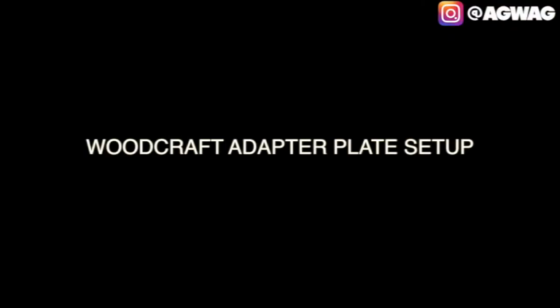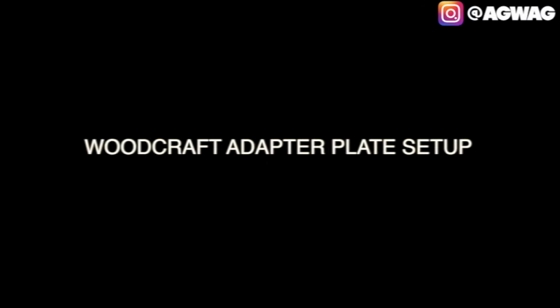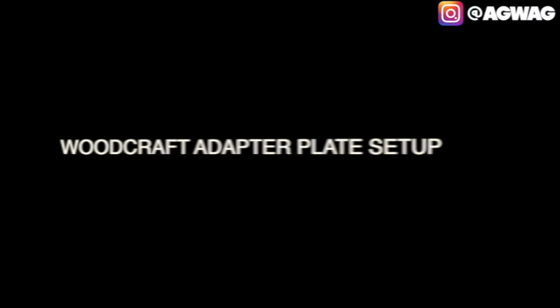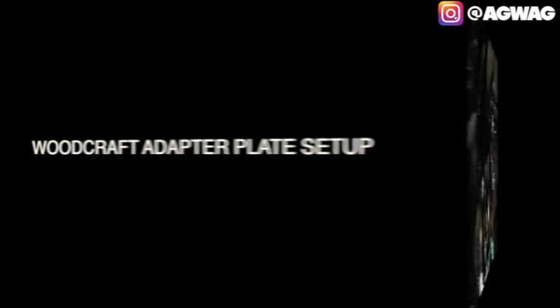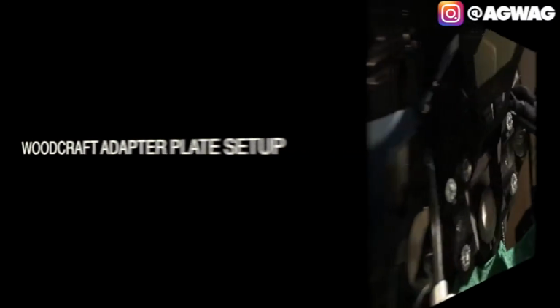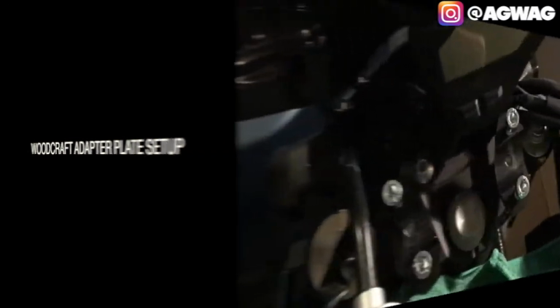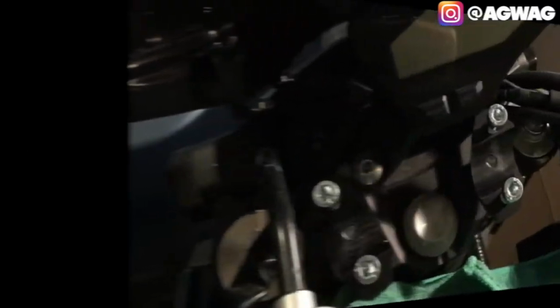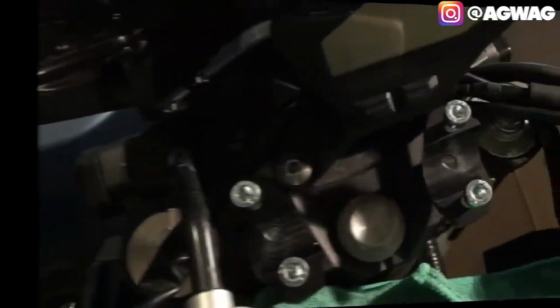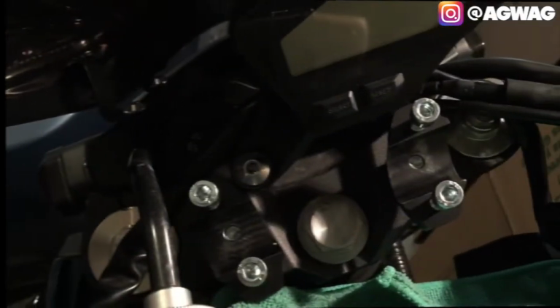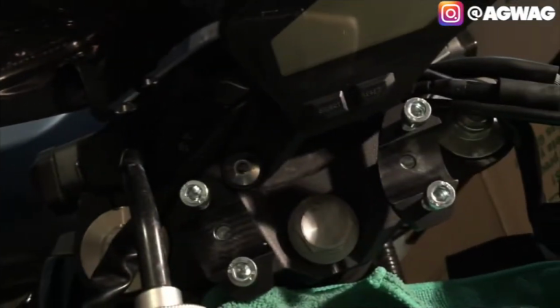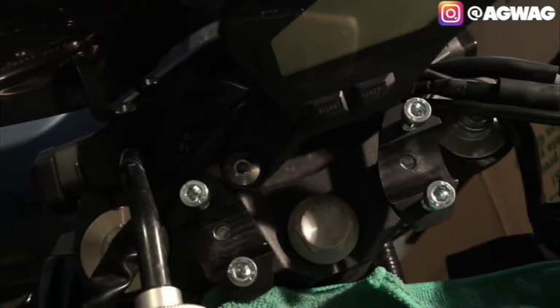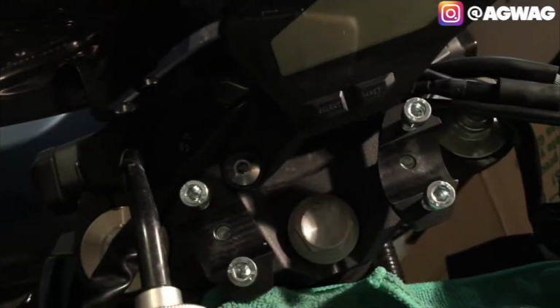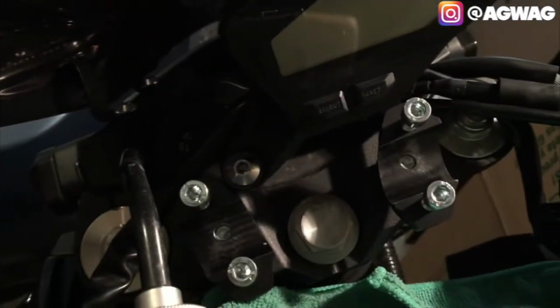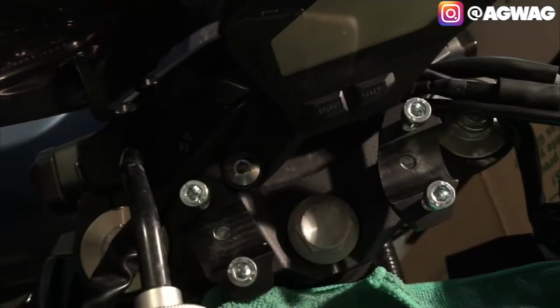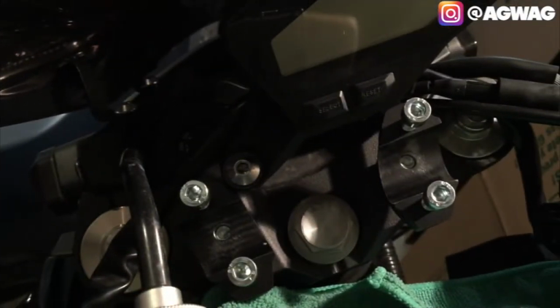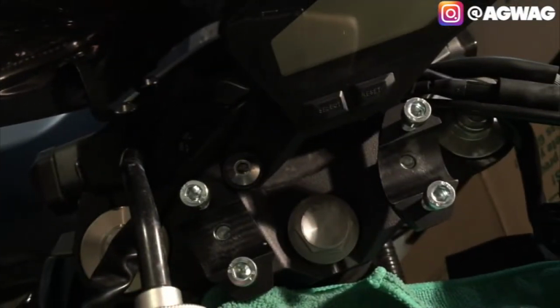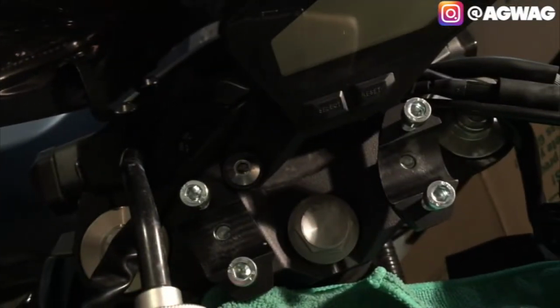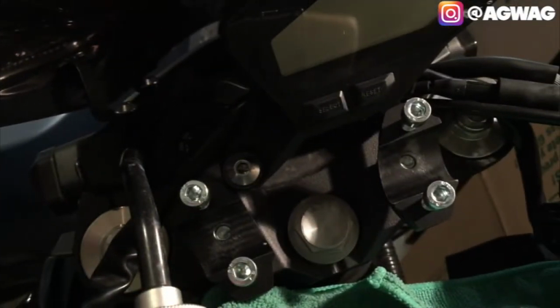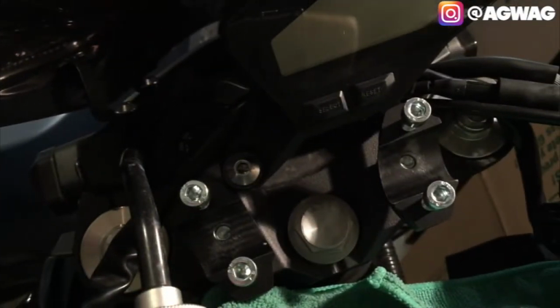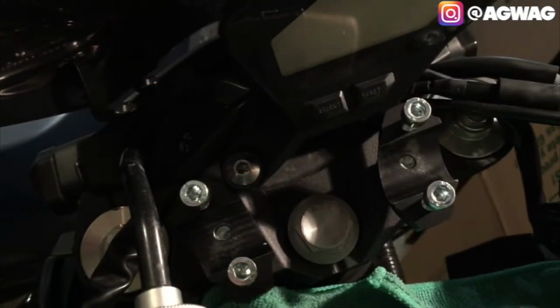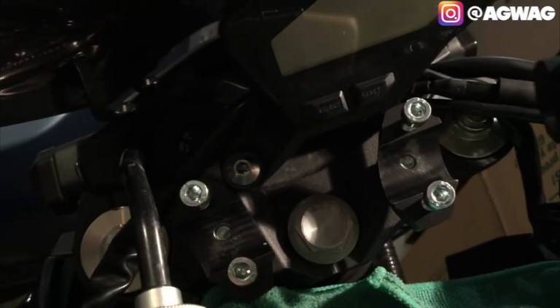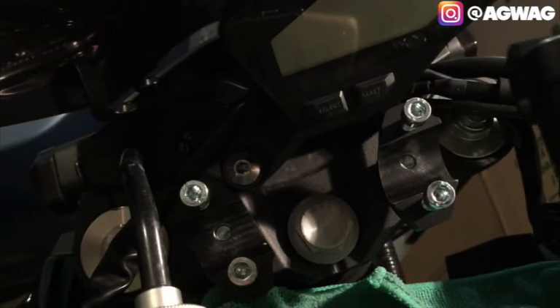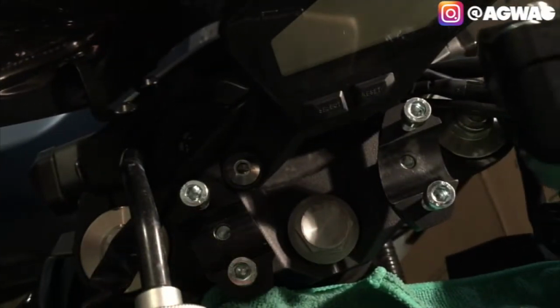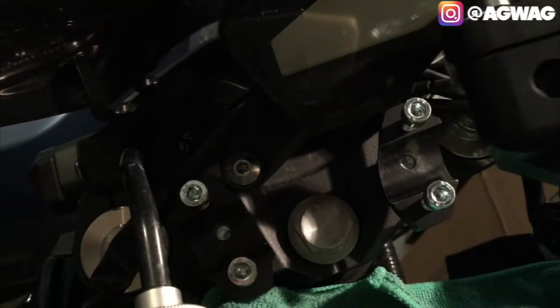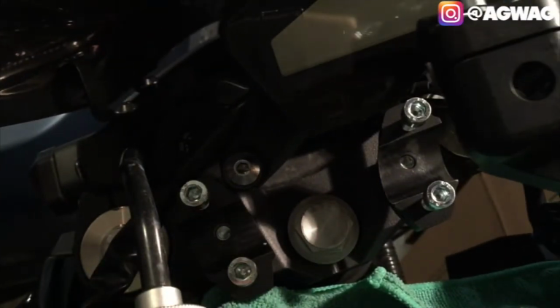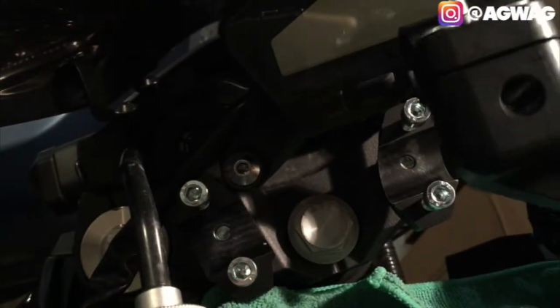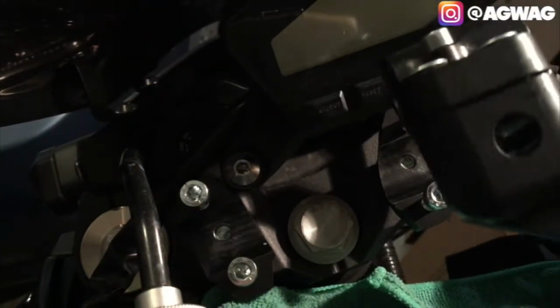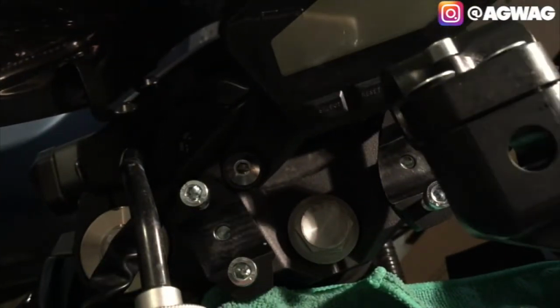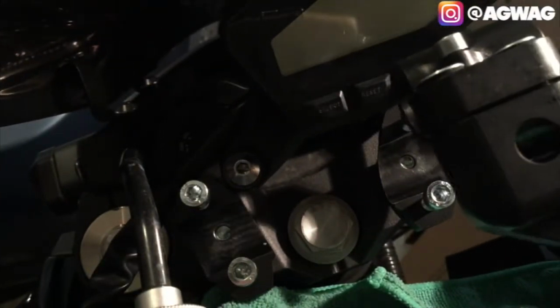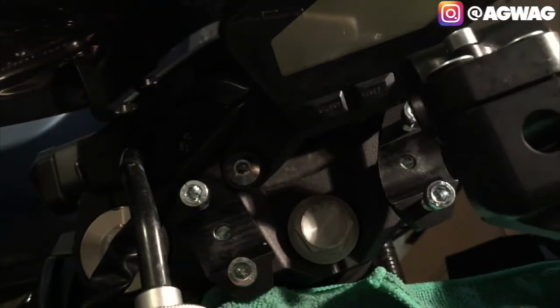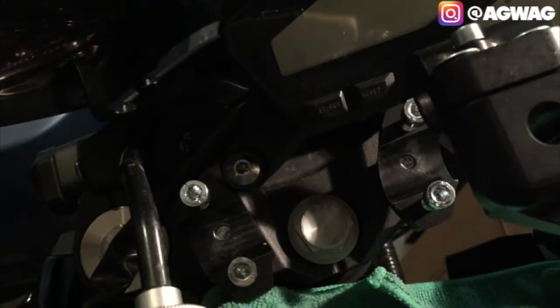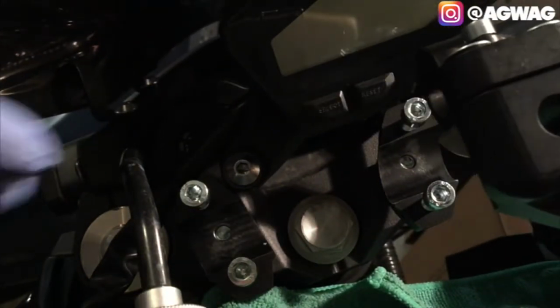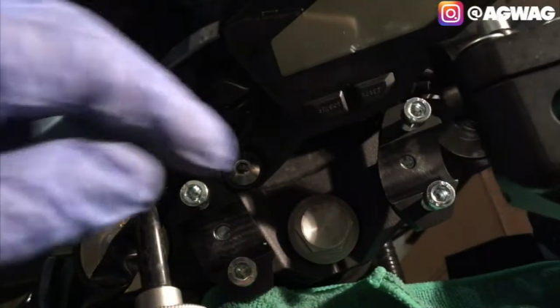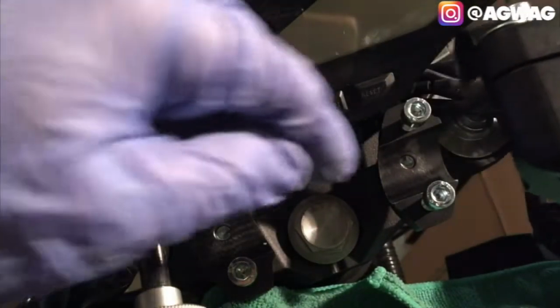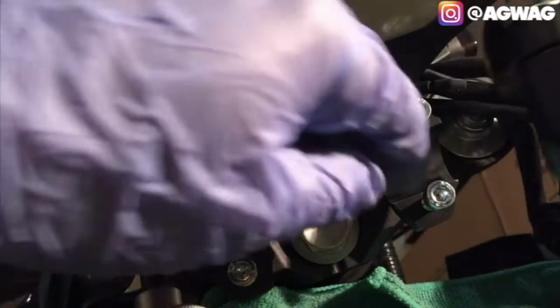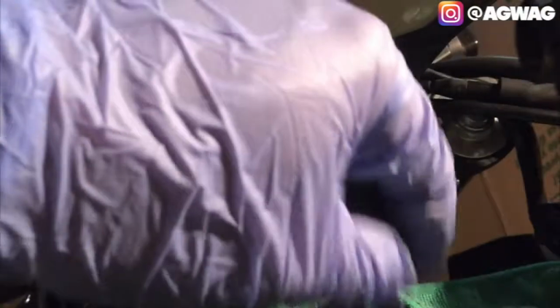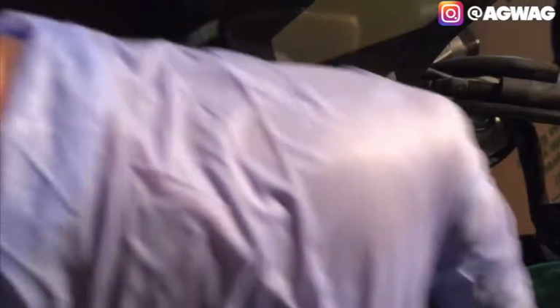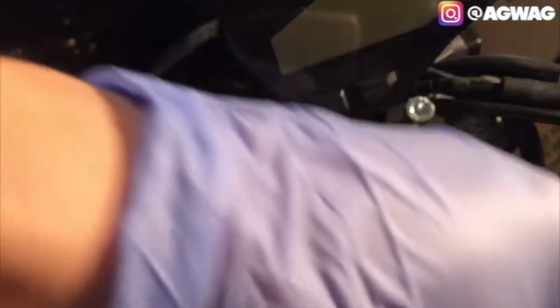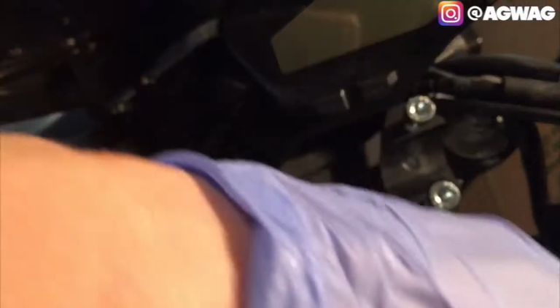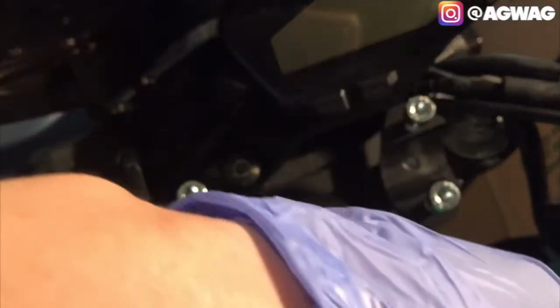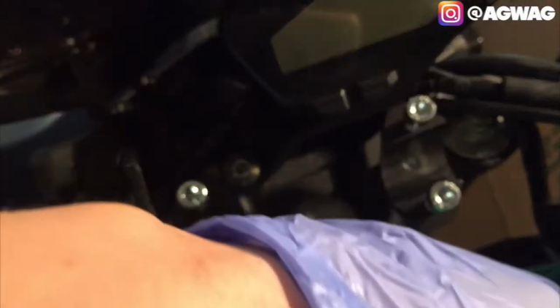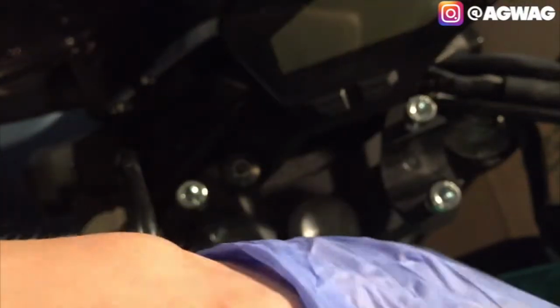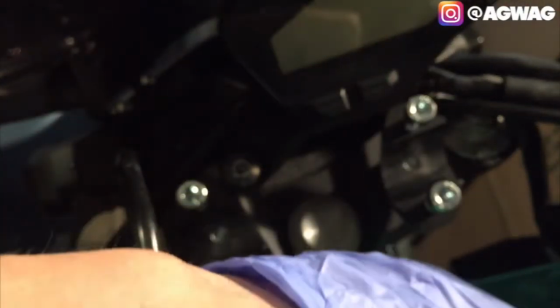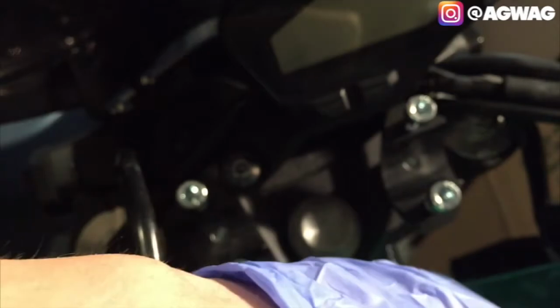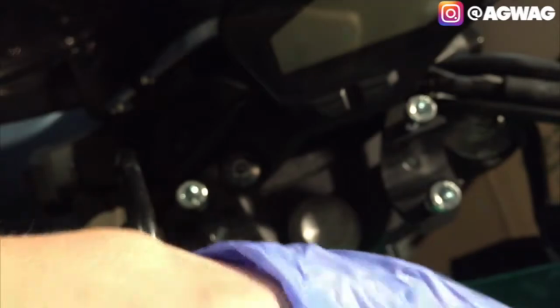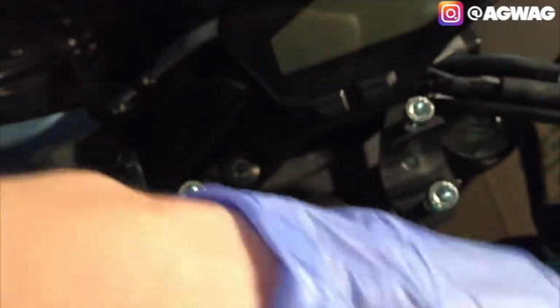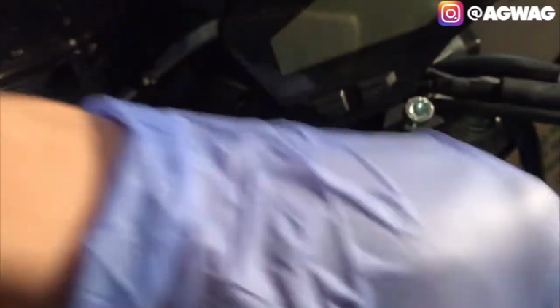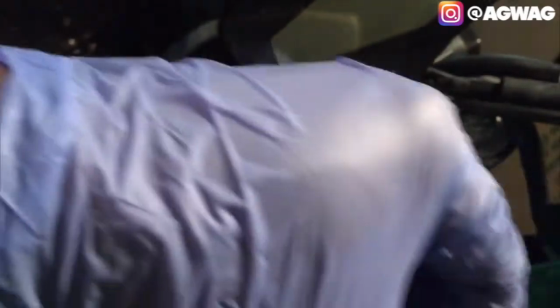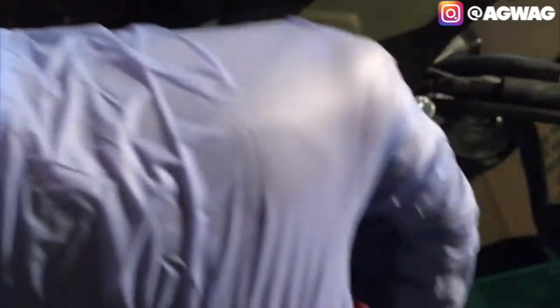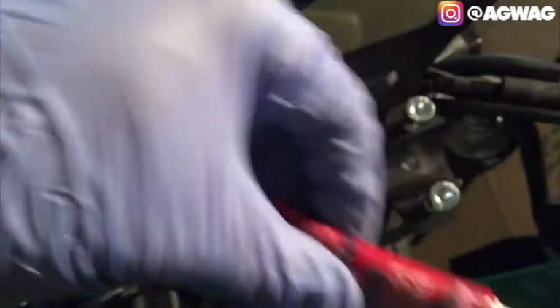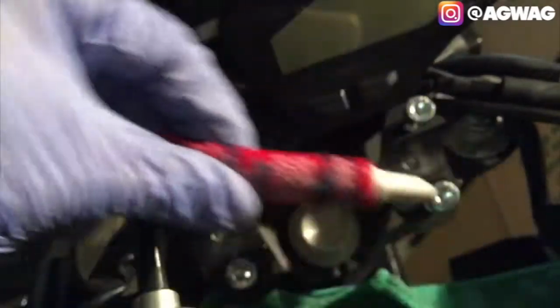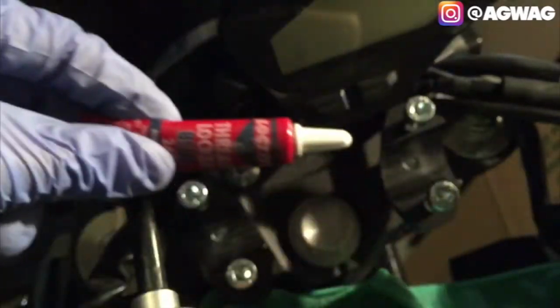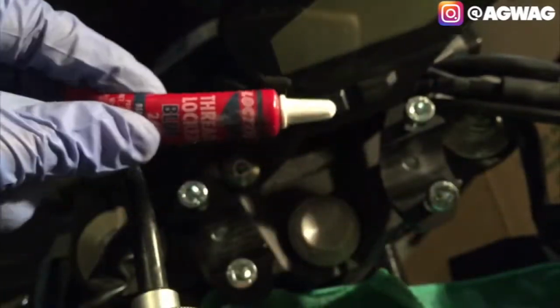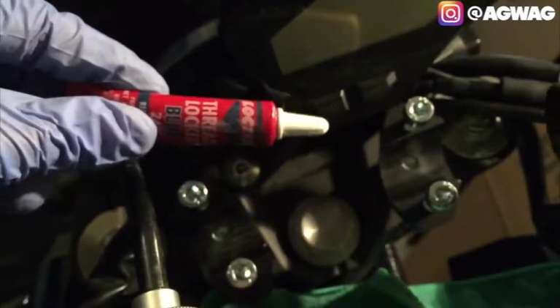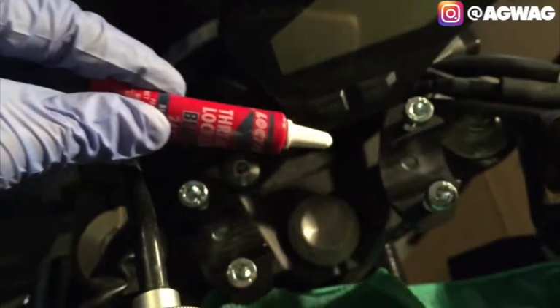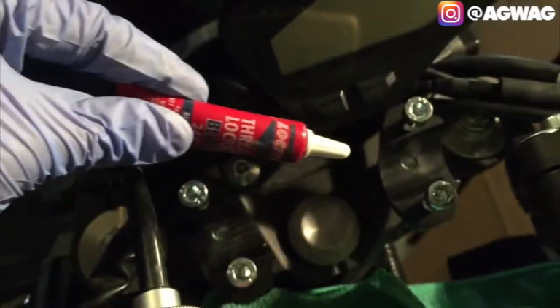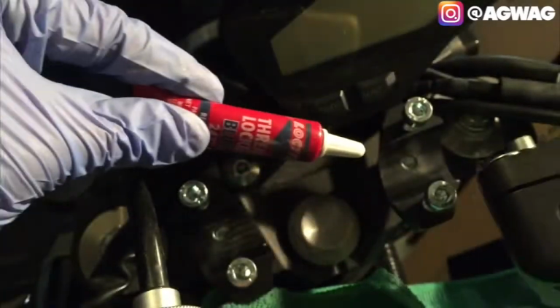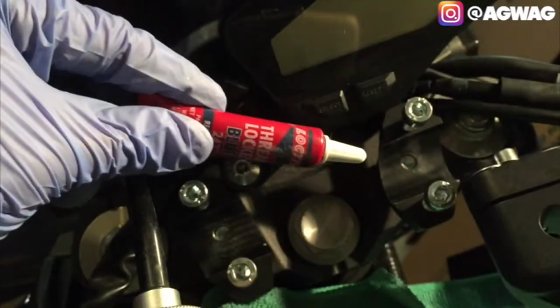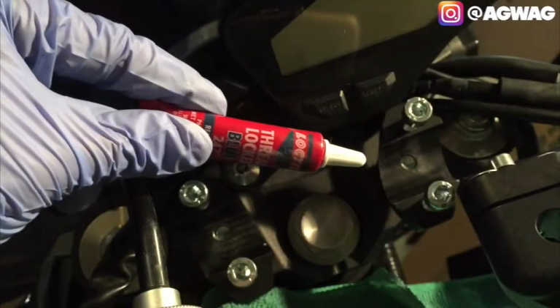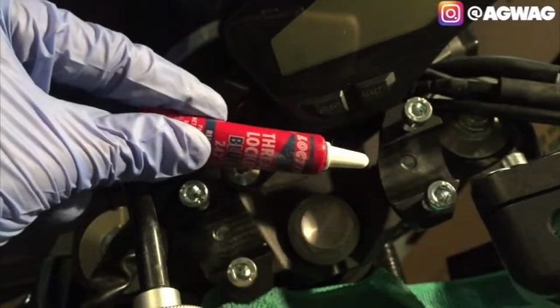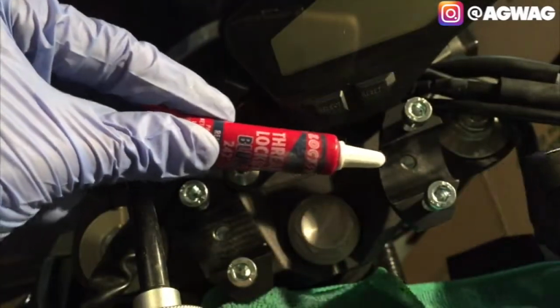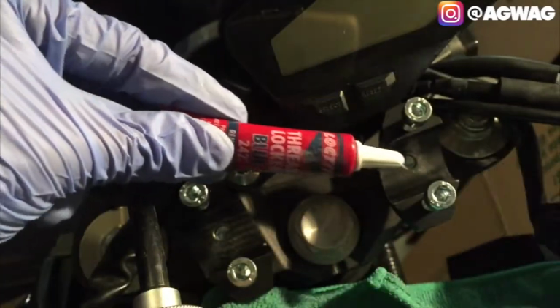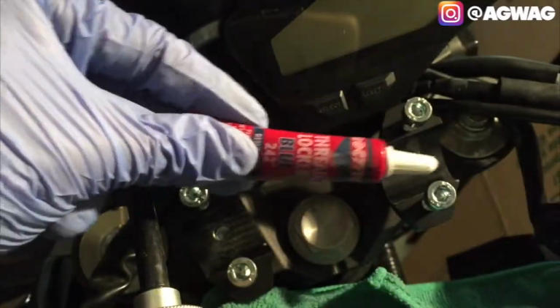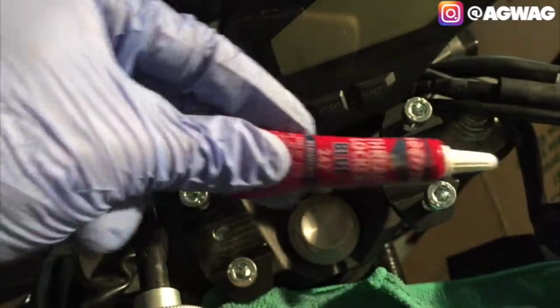Before installing the Woodcraft adapter plate, it says we need to use Loctite on these four bolts. Just hand tight so it's not going to fall off.